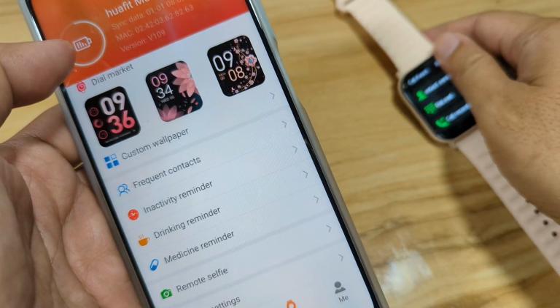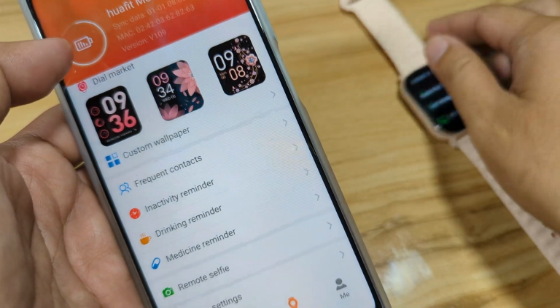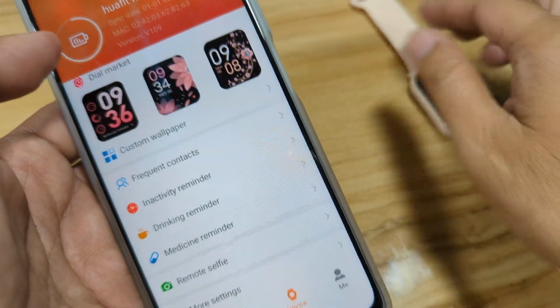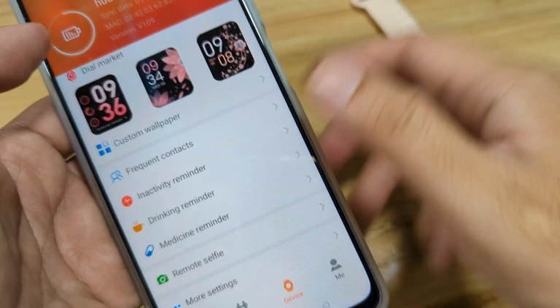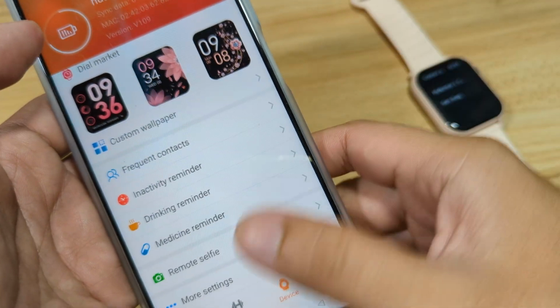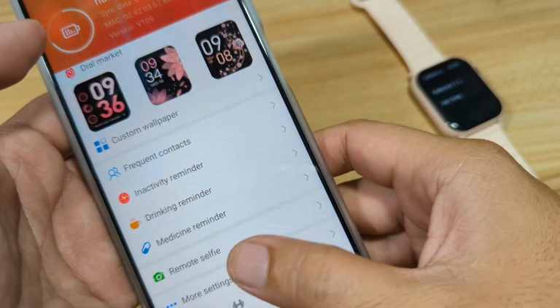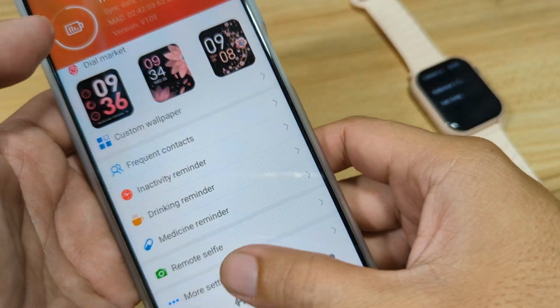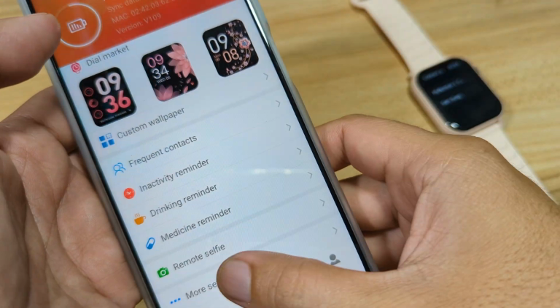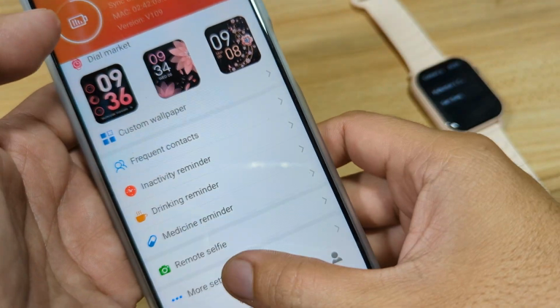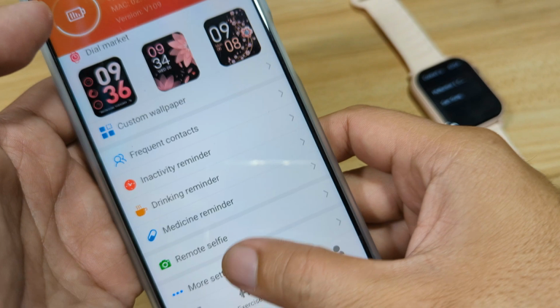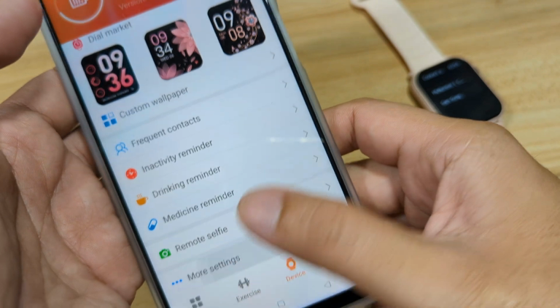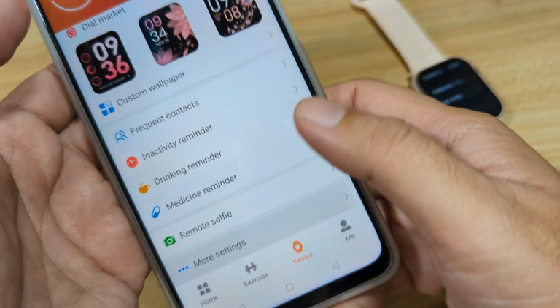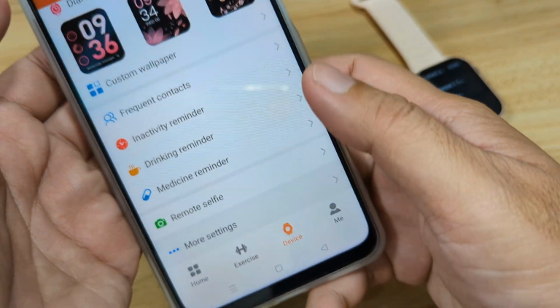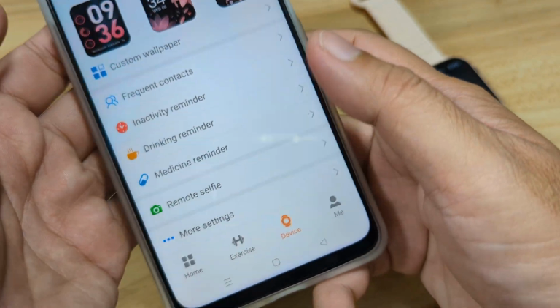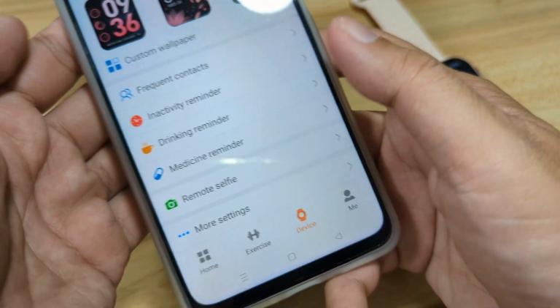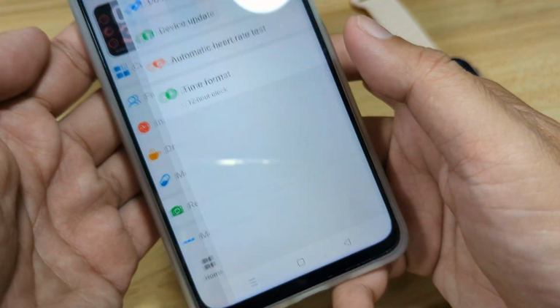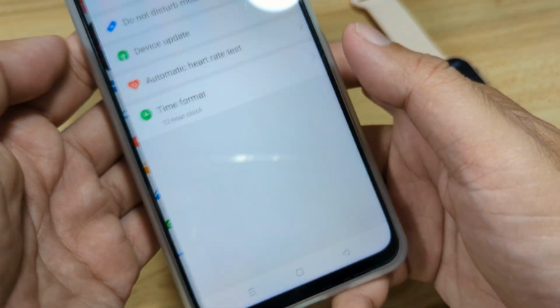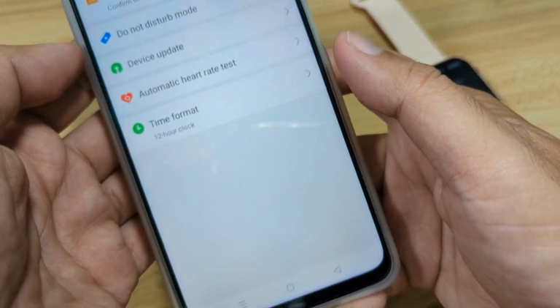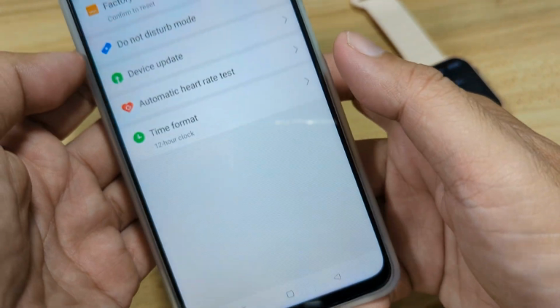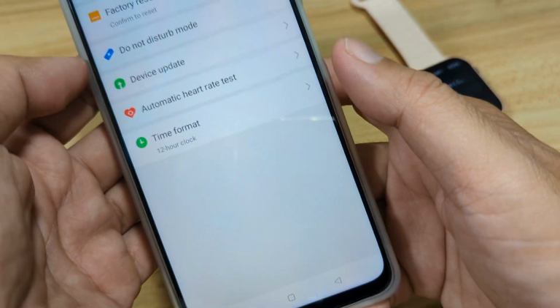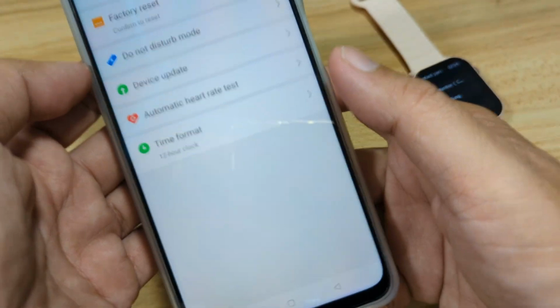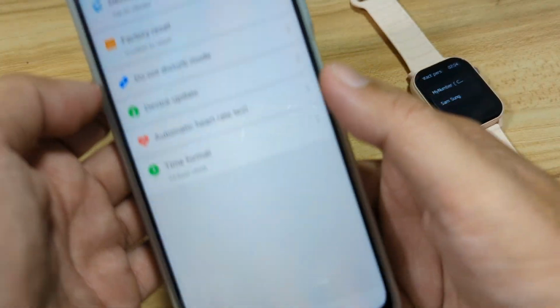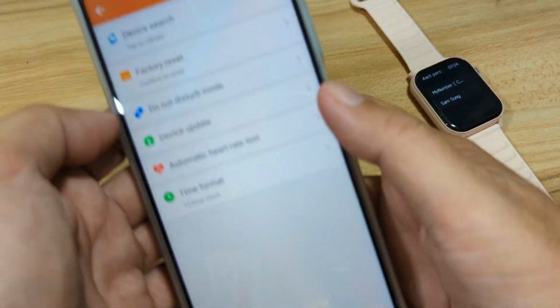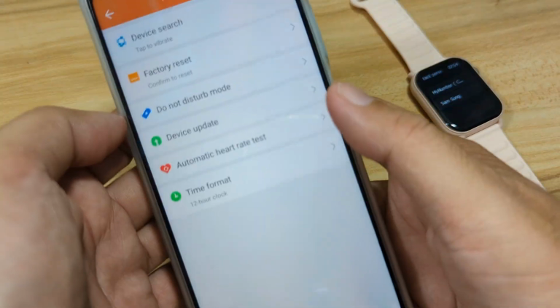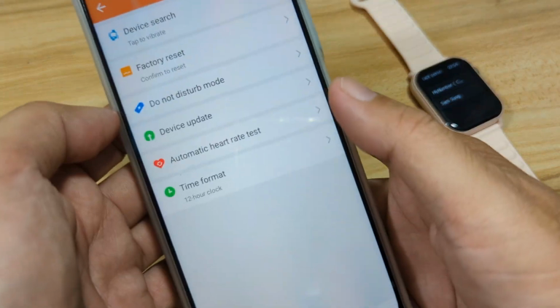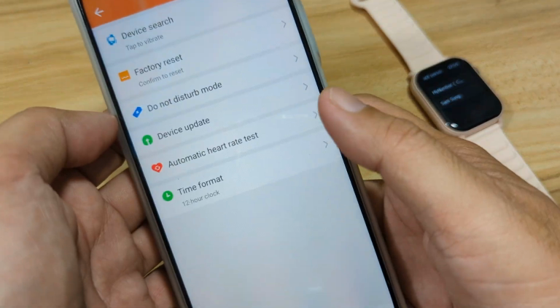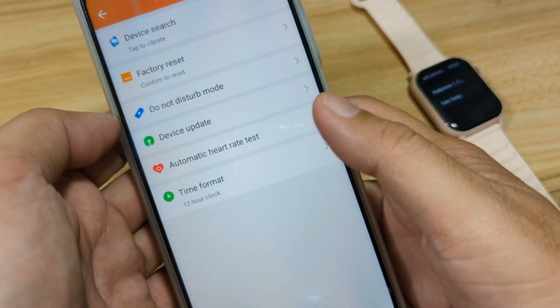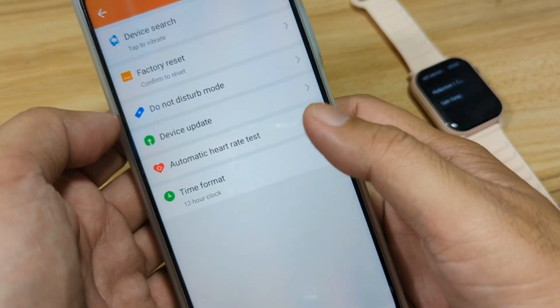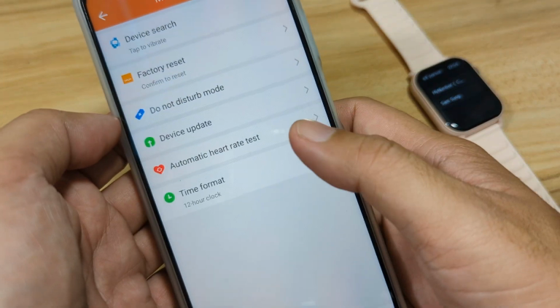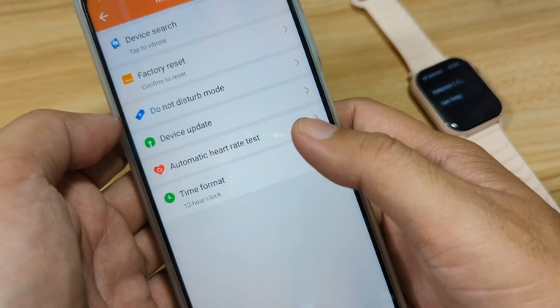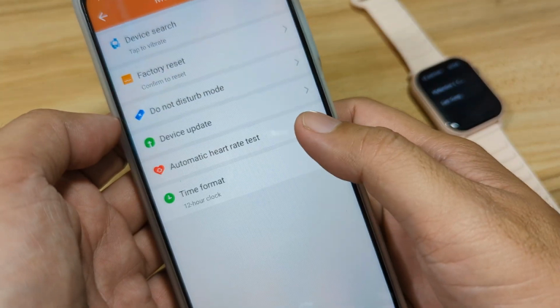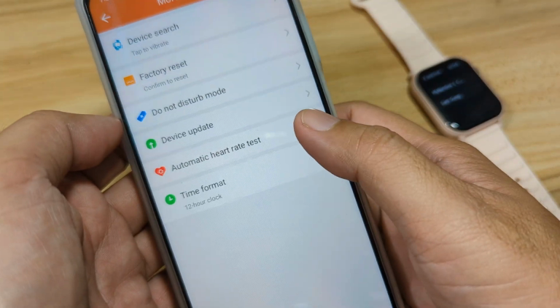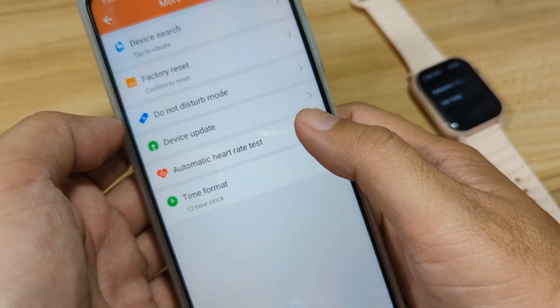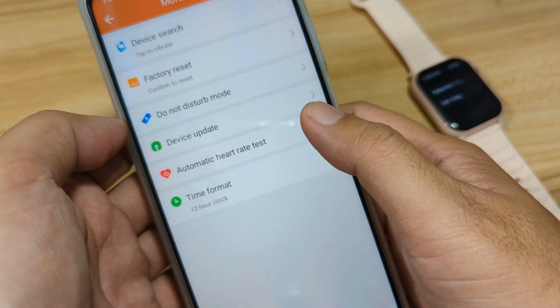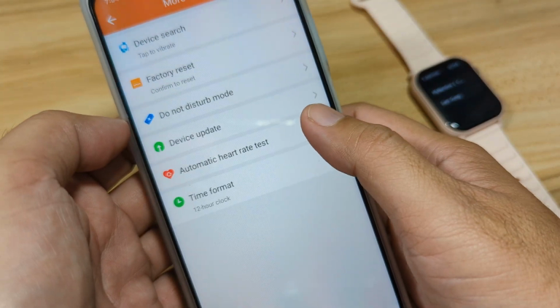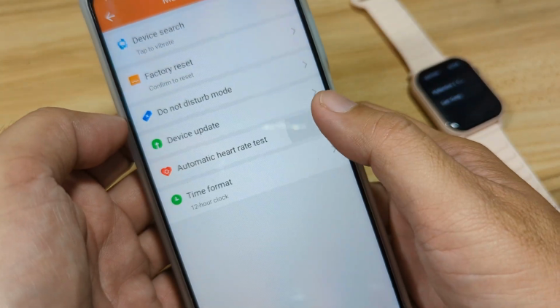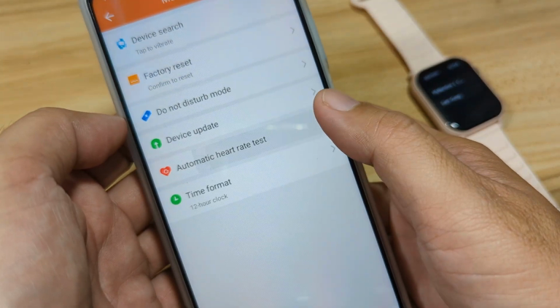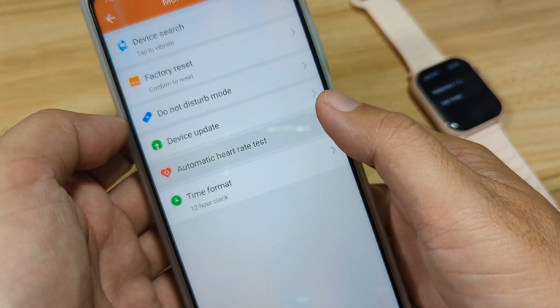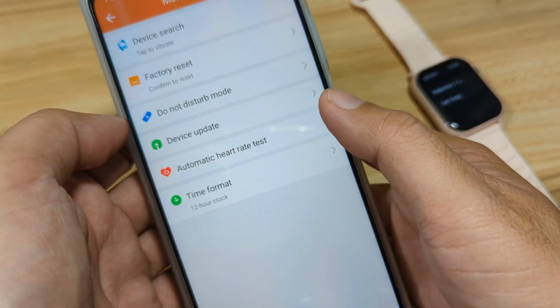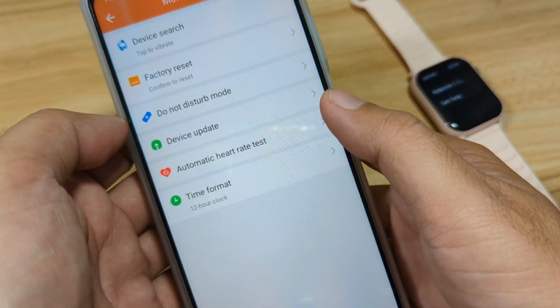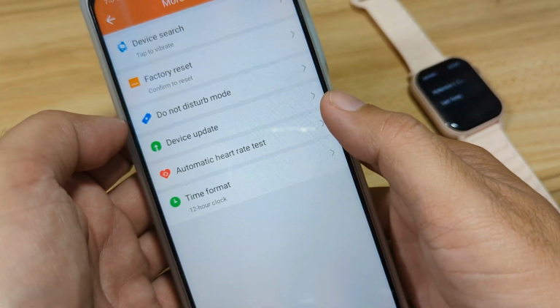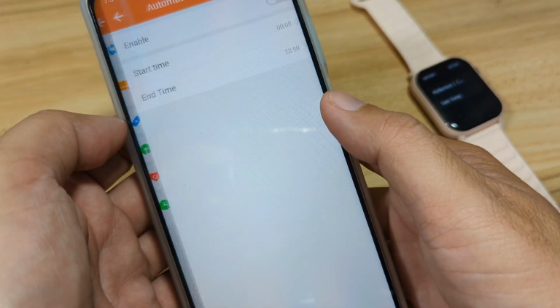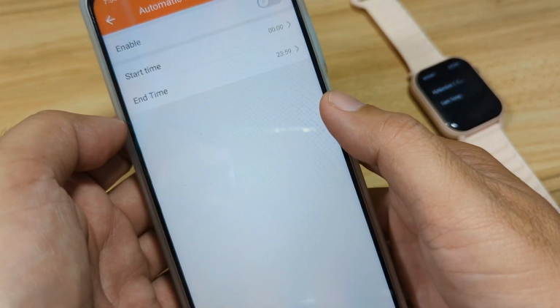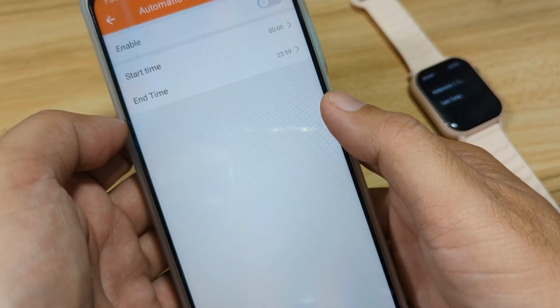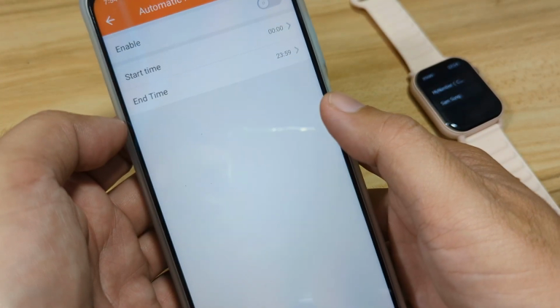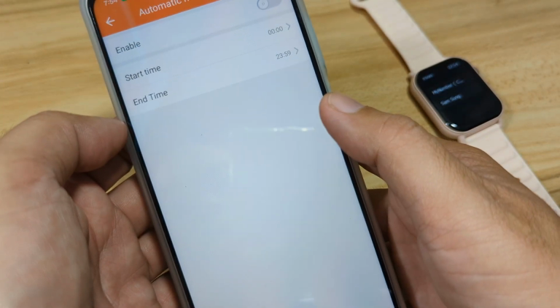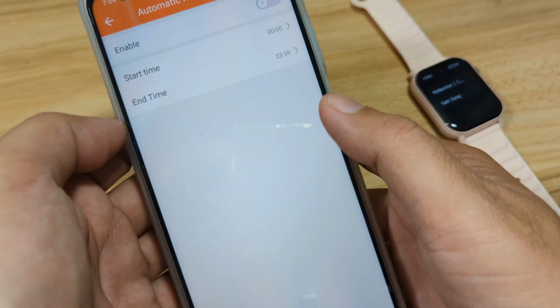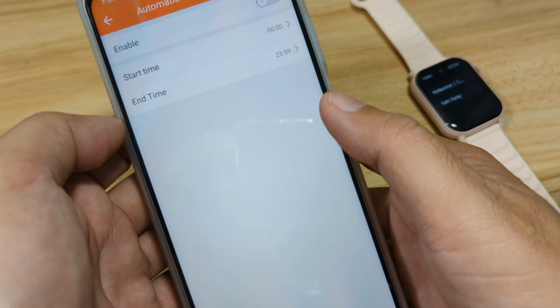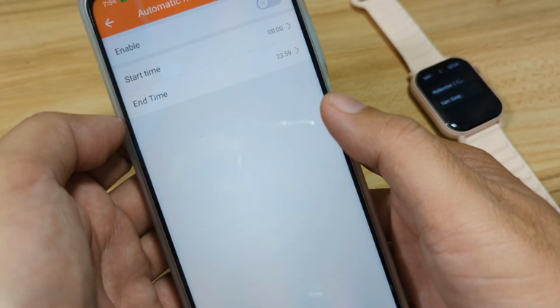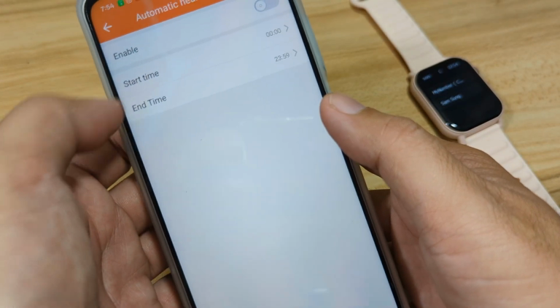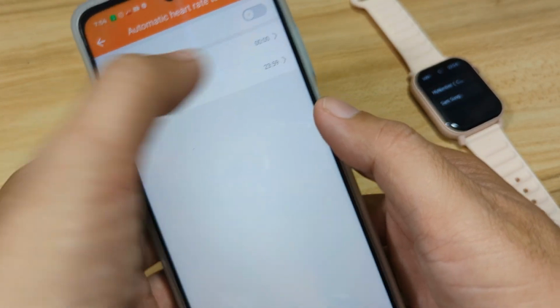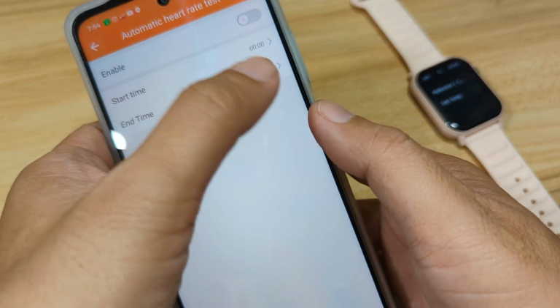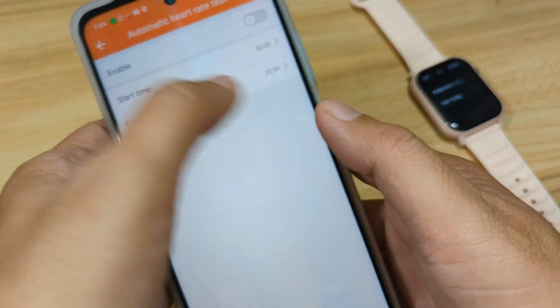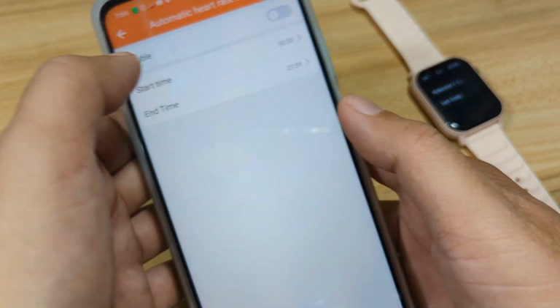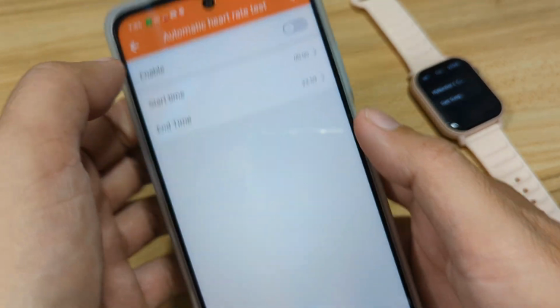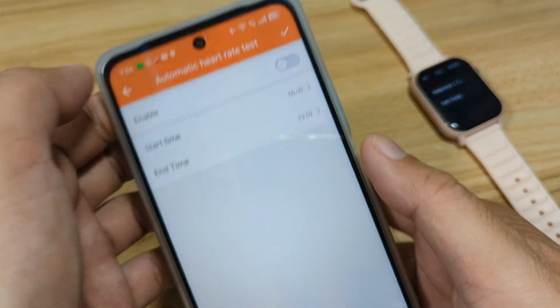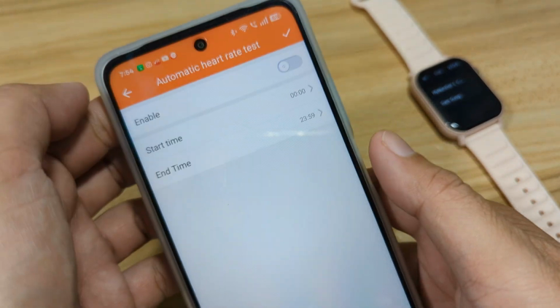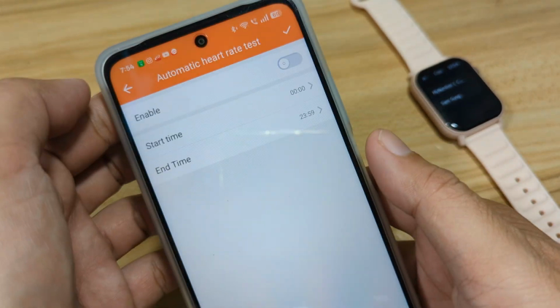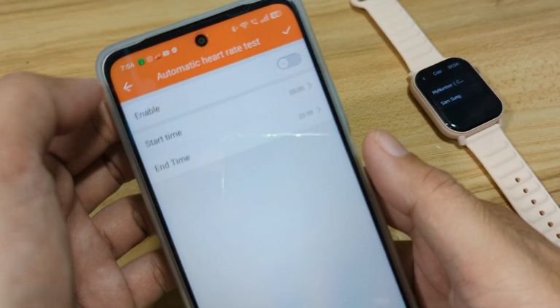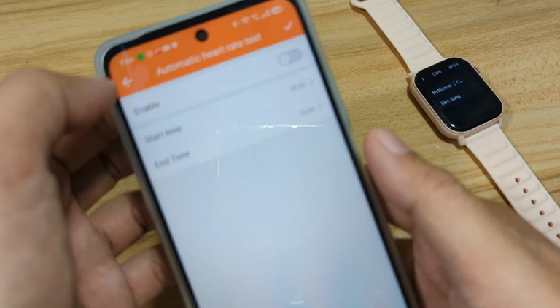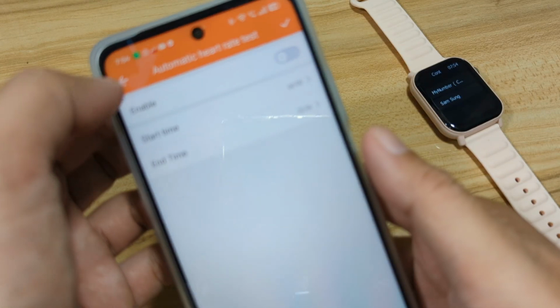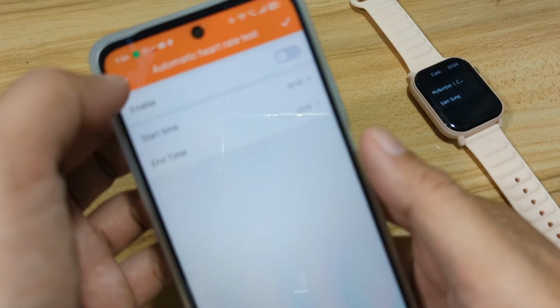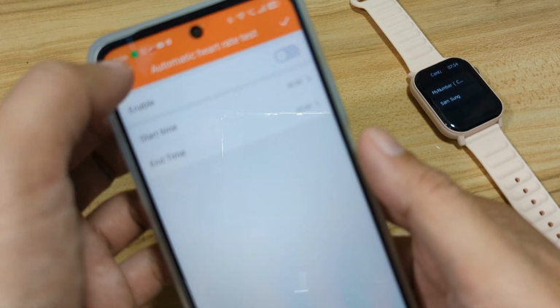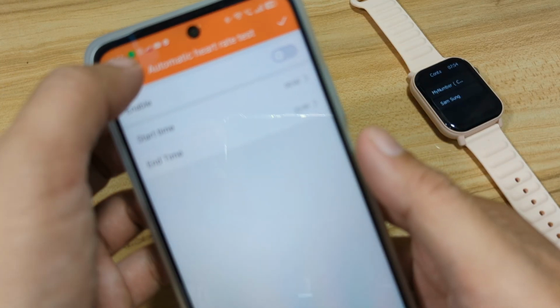Back in More Settings, we have Automatic Heart Rate Test — we will not activate this for now.